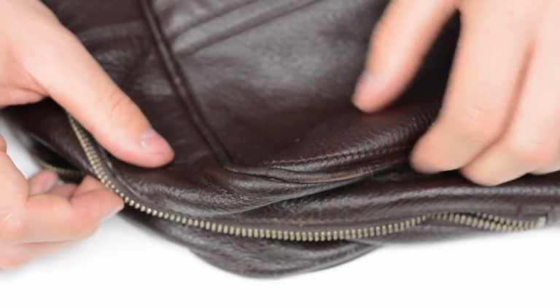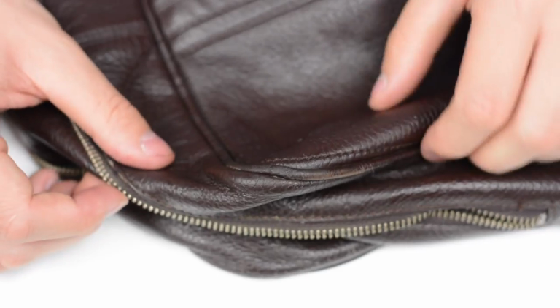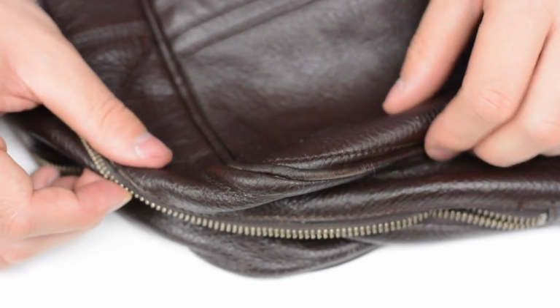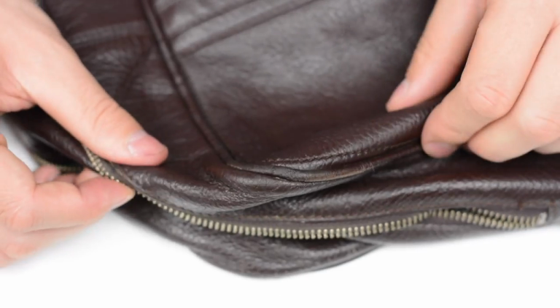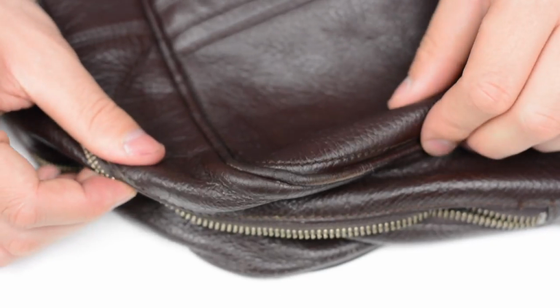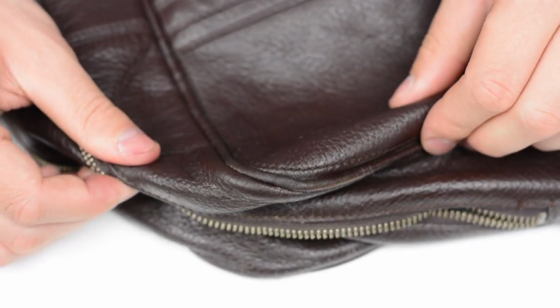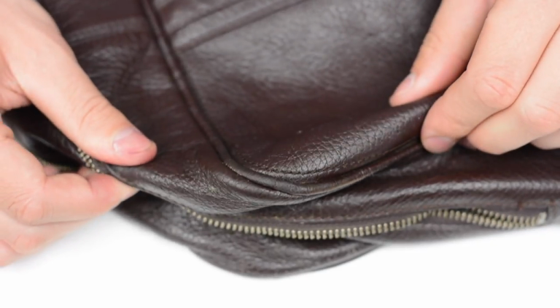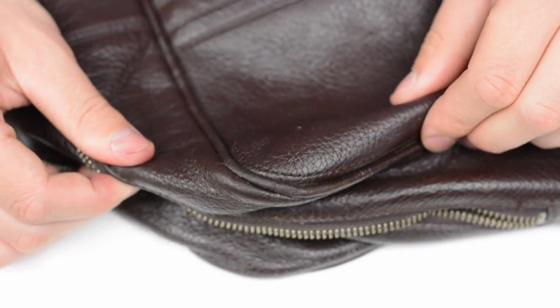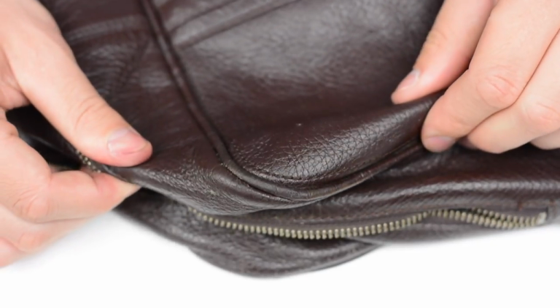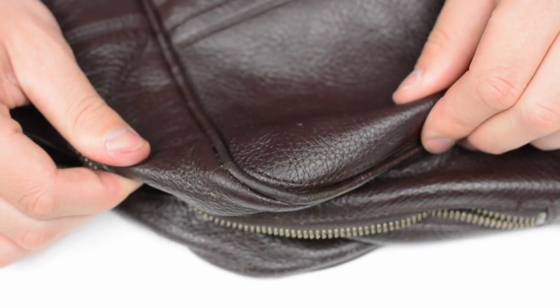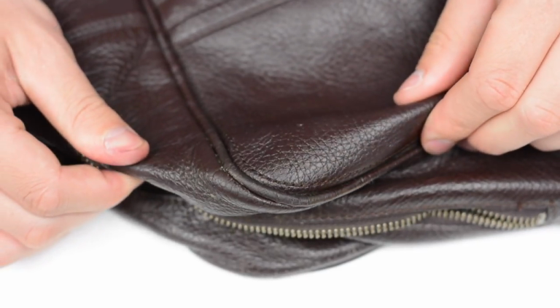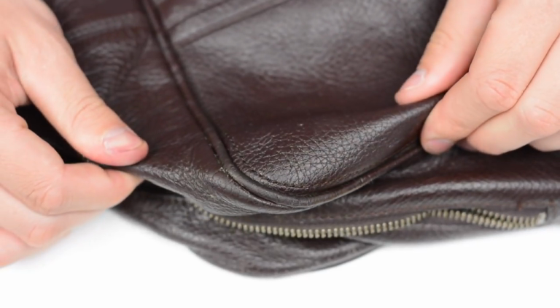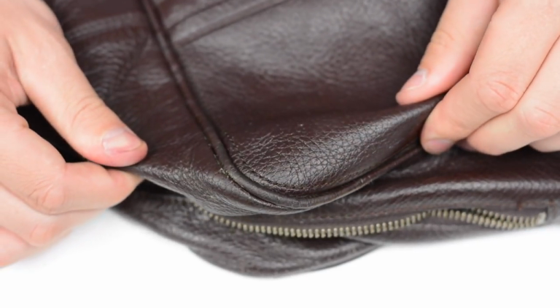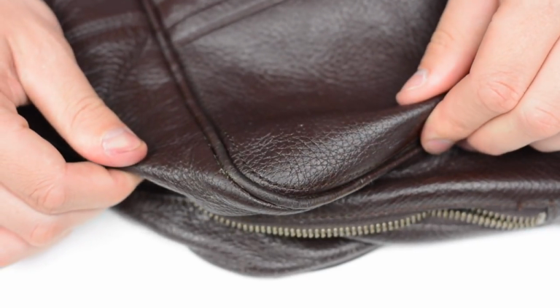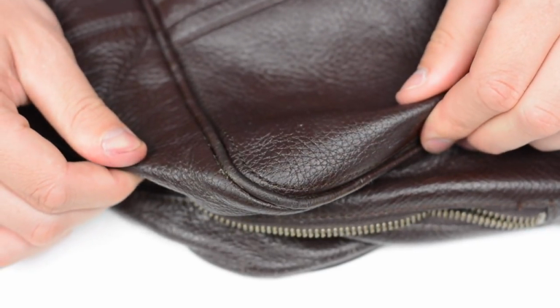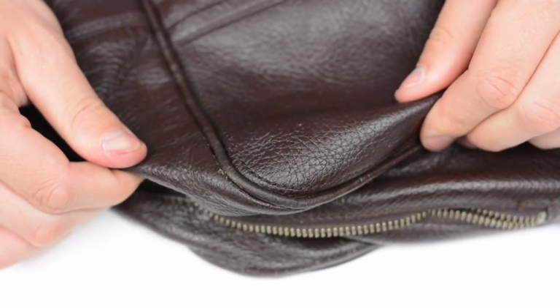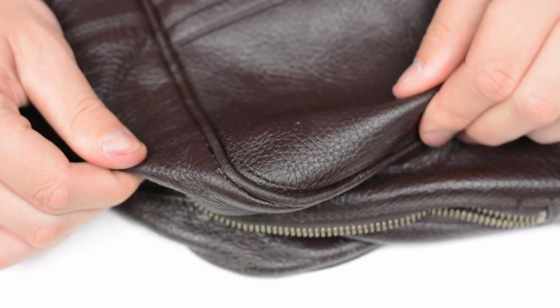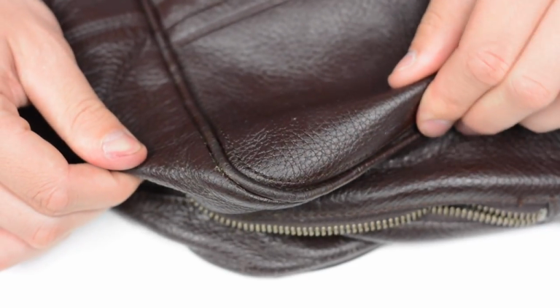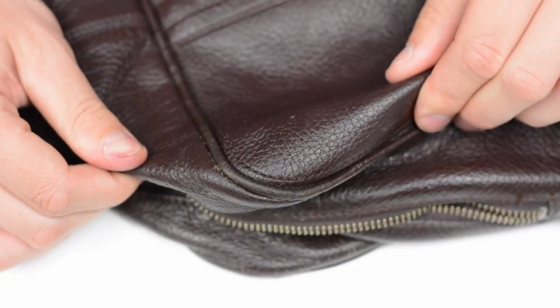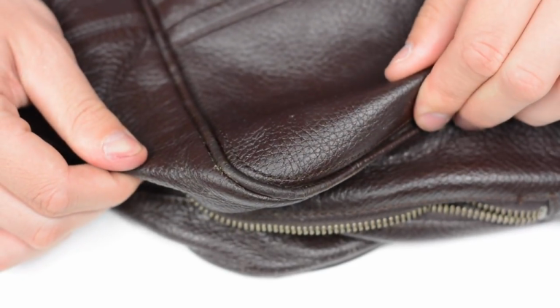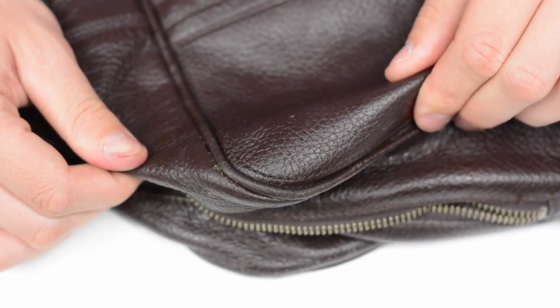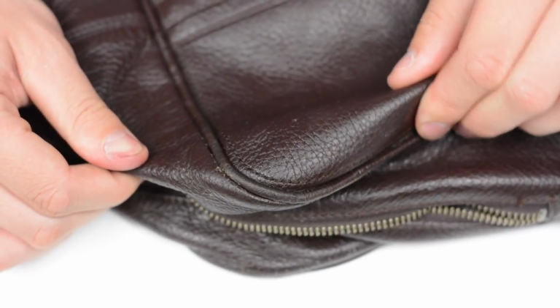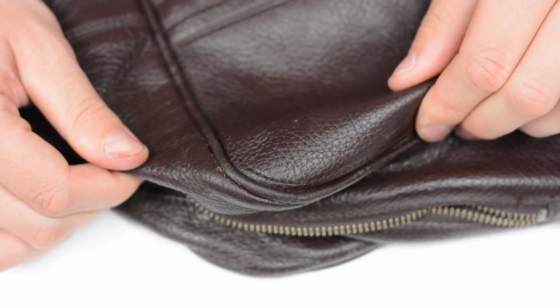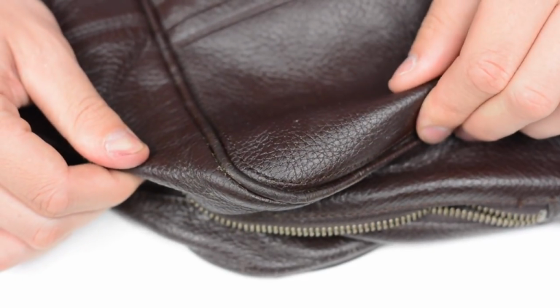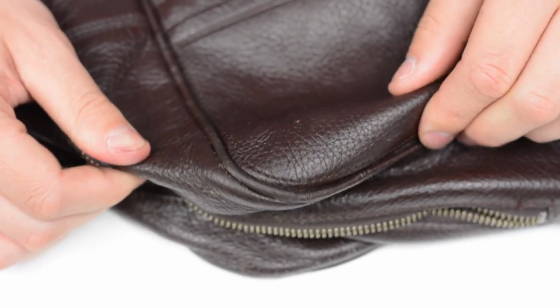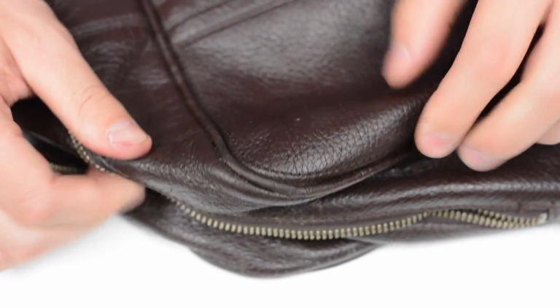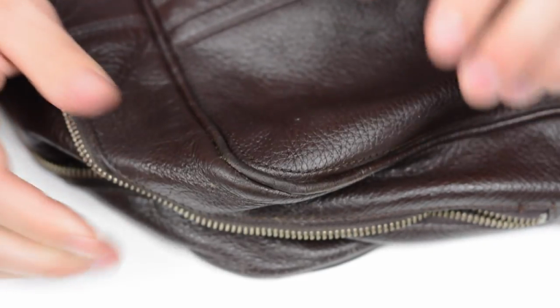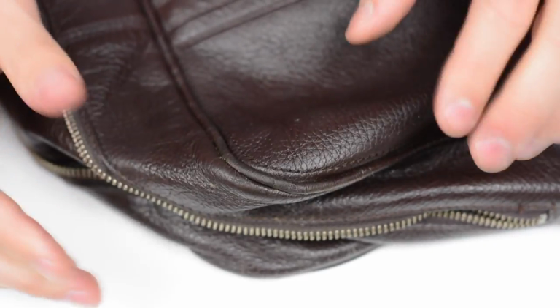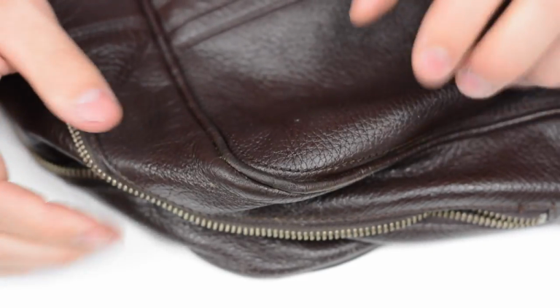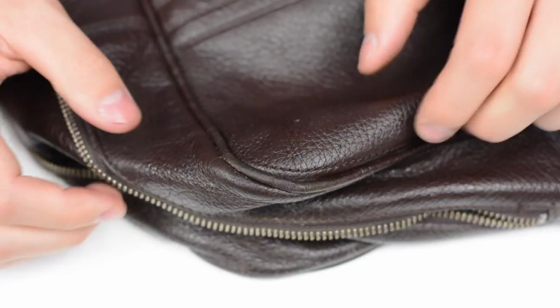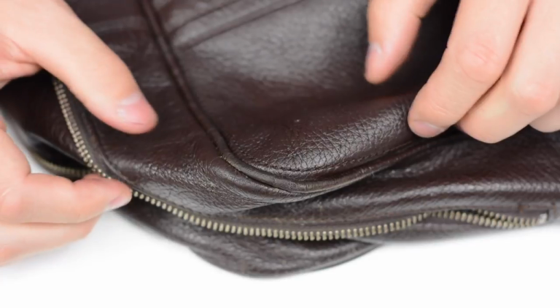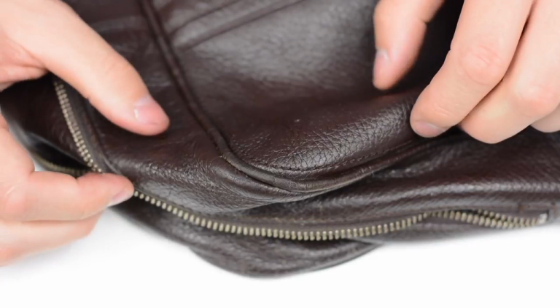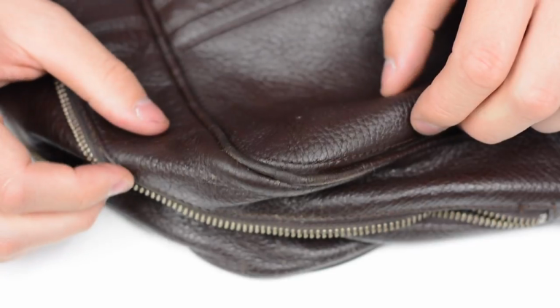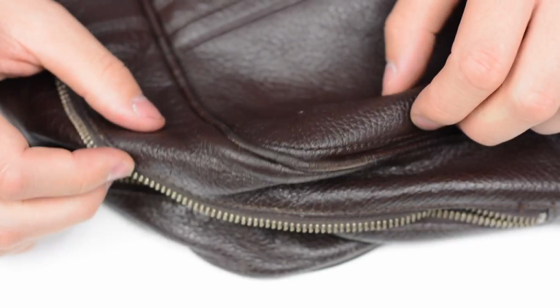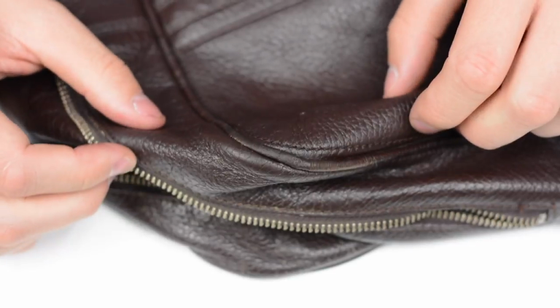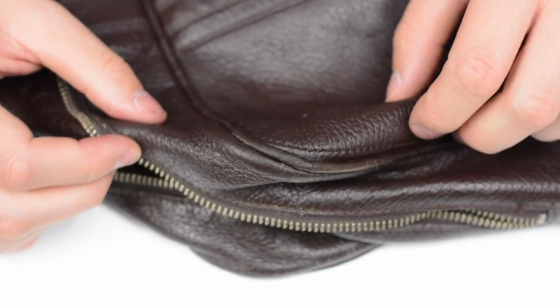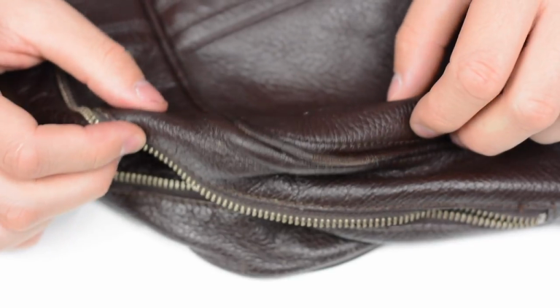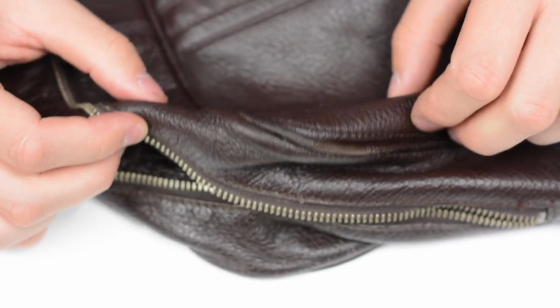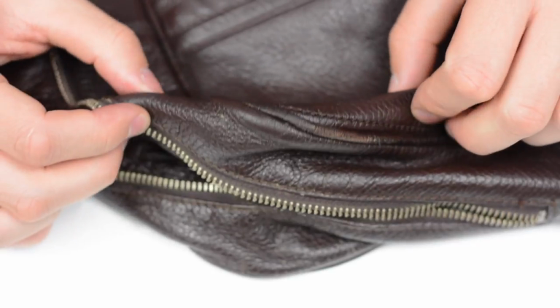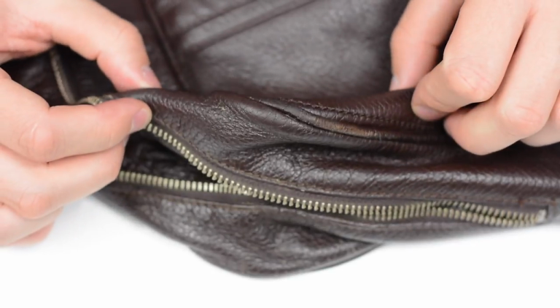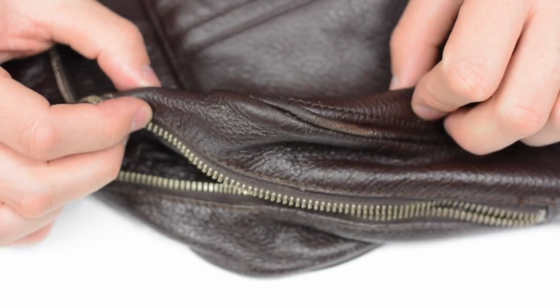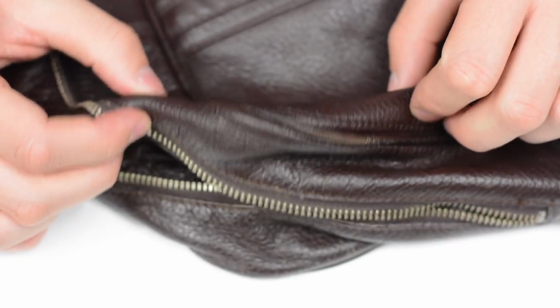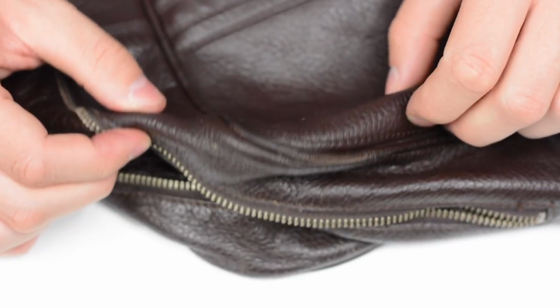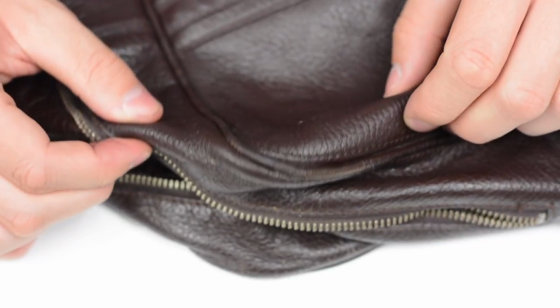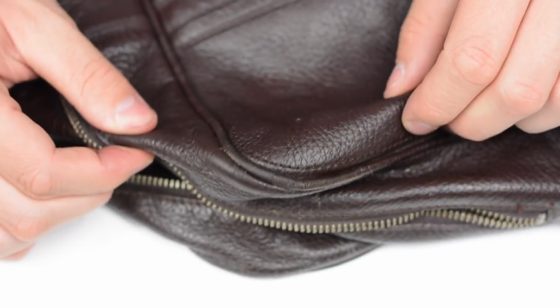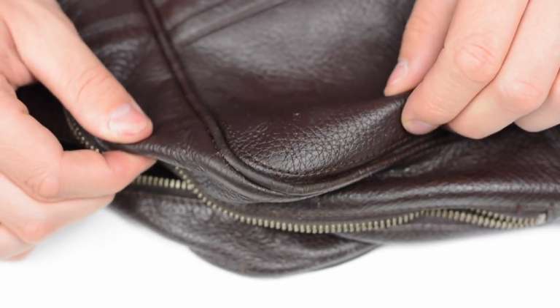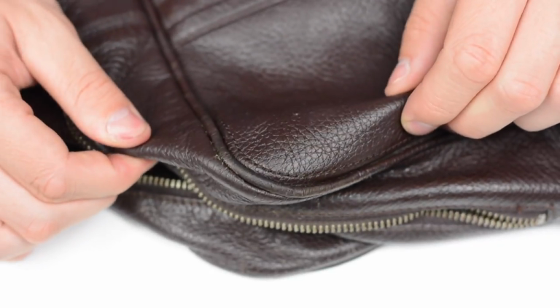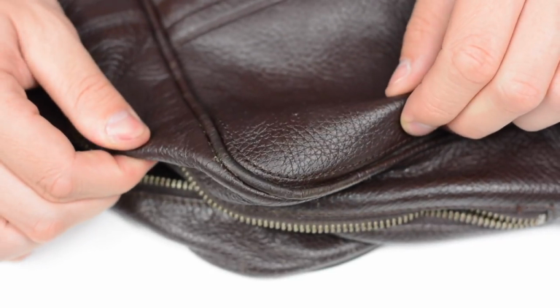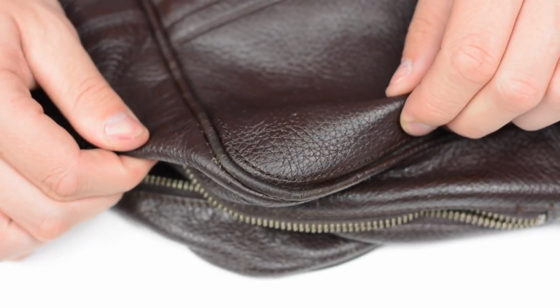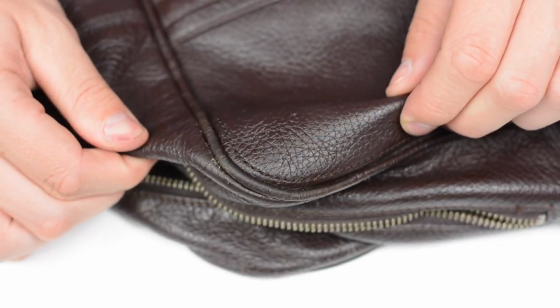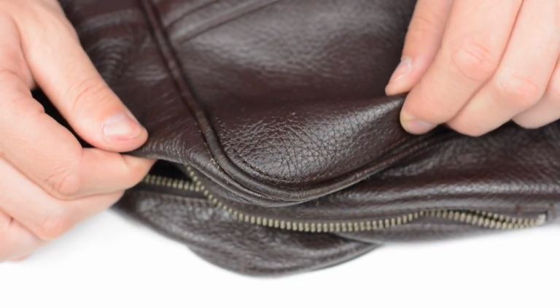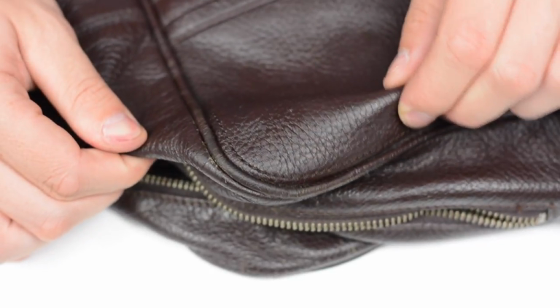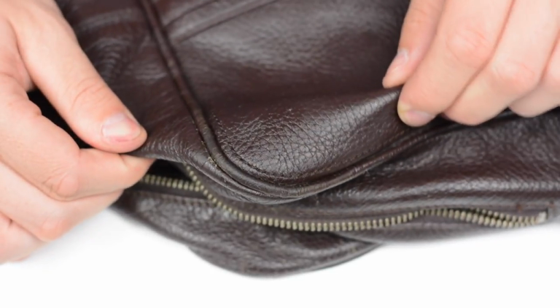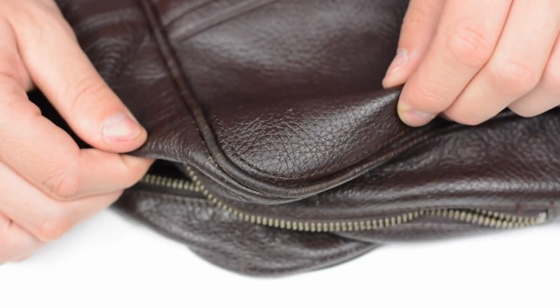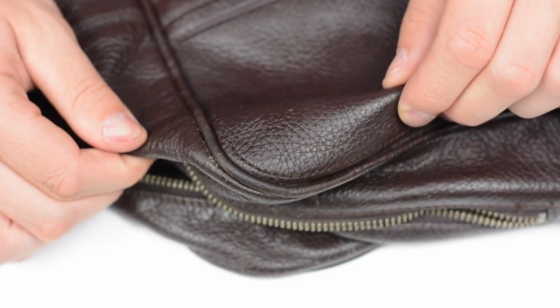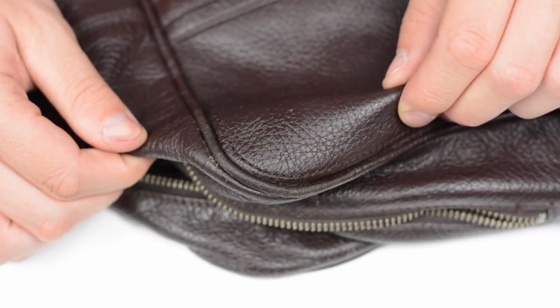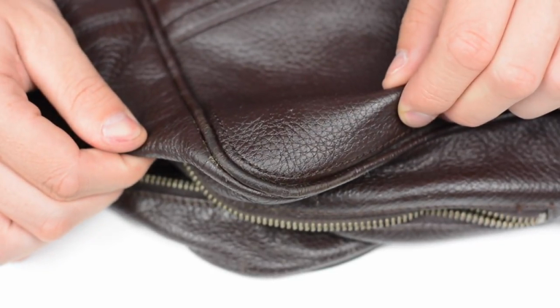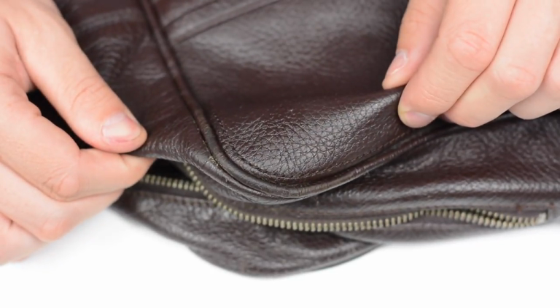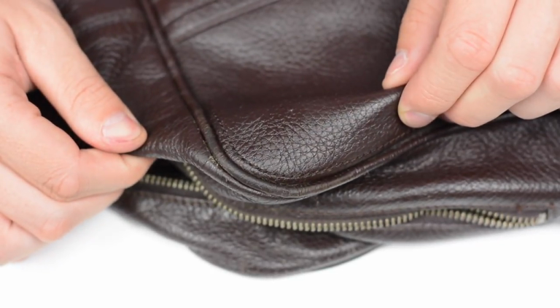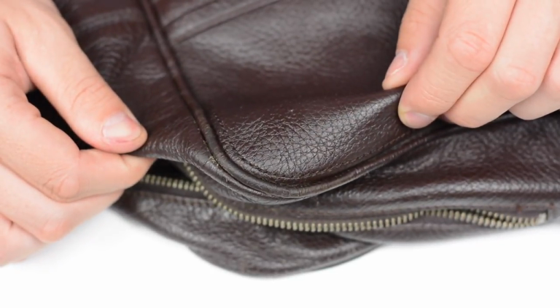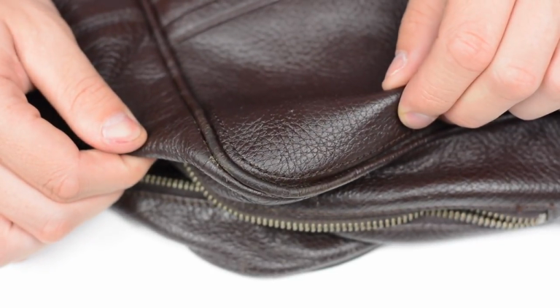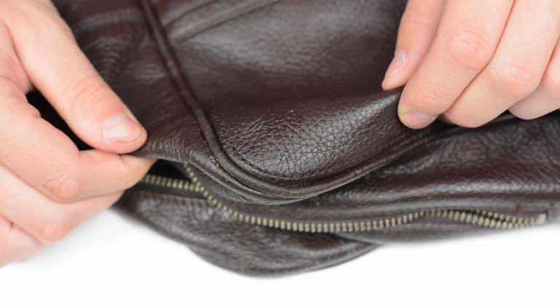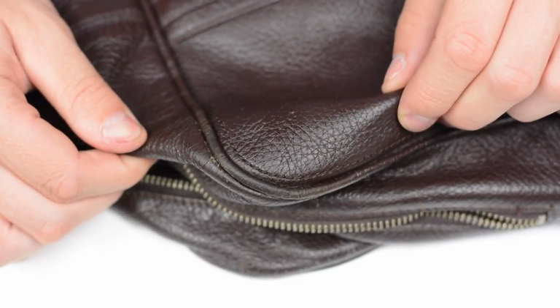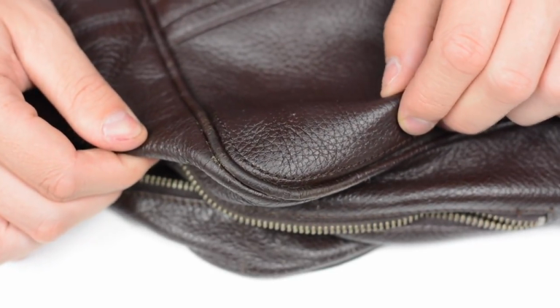Now, once you're sure this area of the bag is clean, you just want to leave it for 10 to 15 minutes for it to dry before you start using the dye creams.